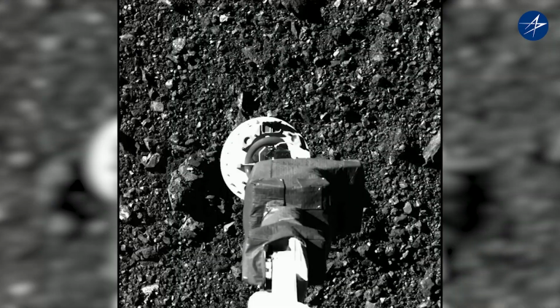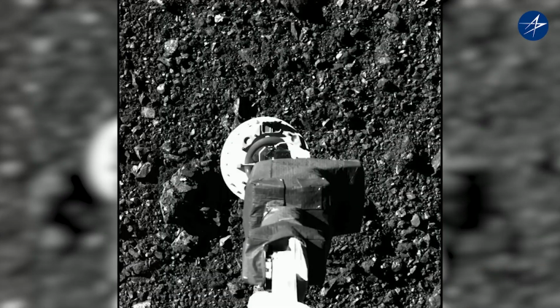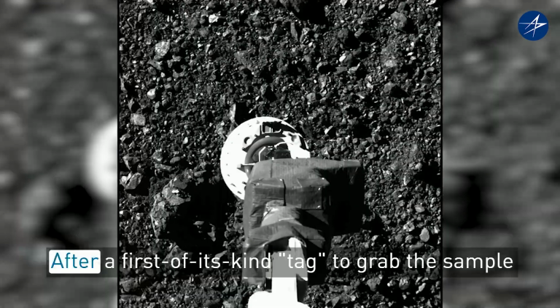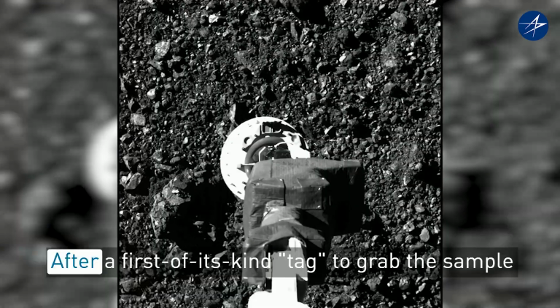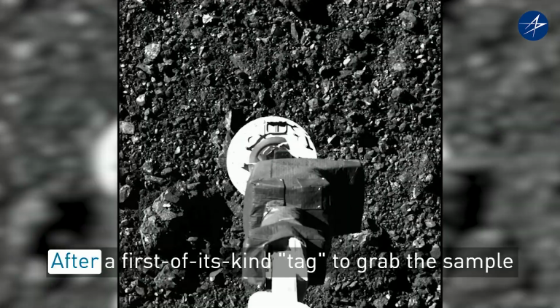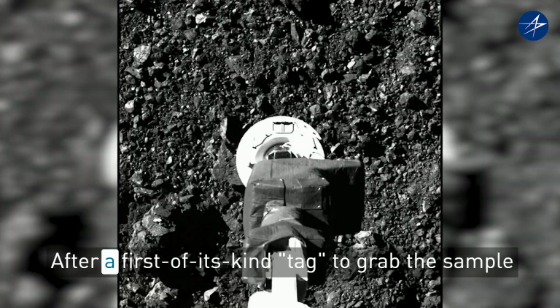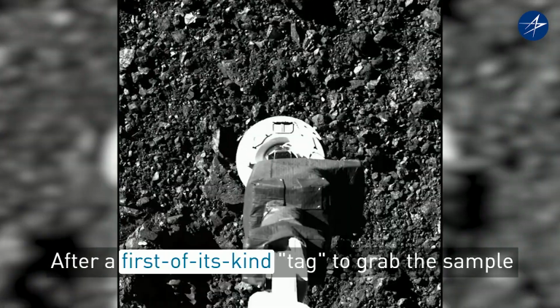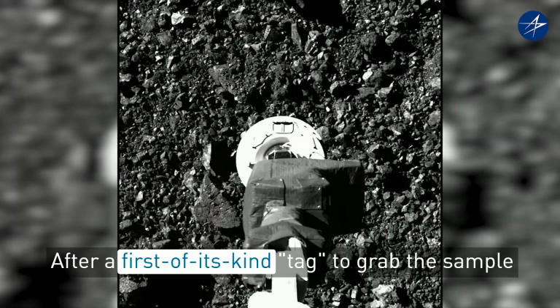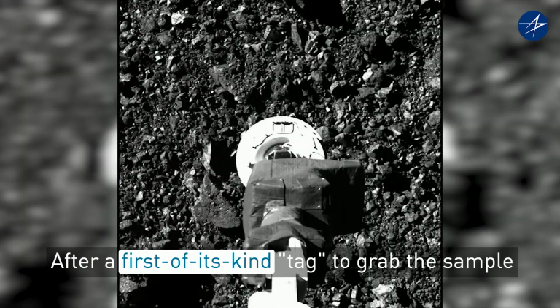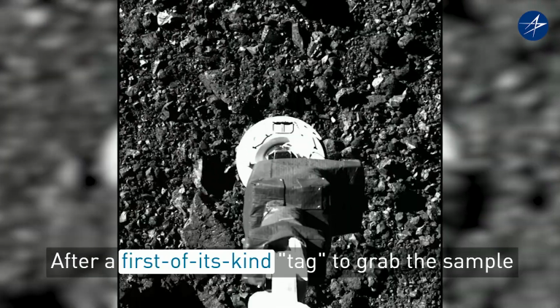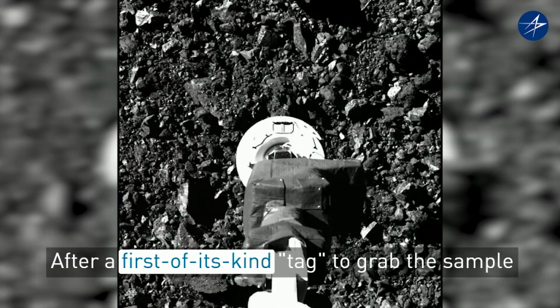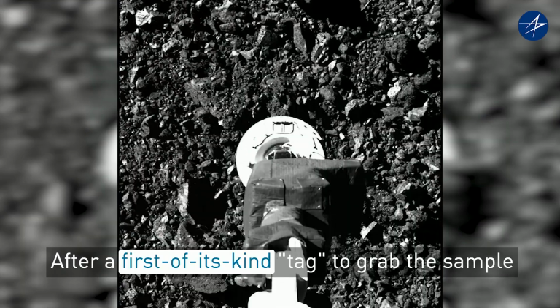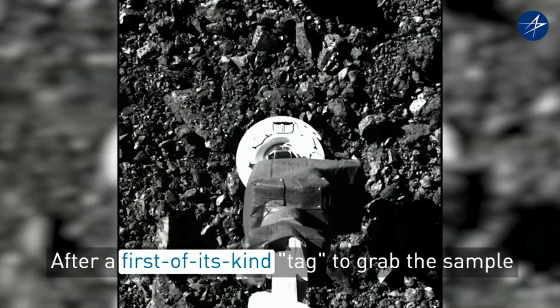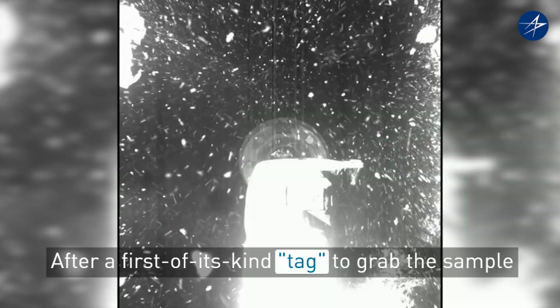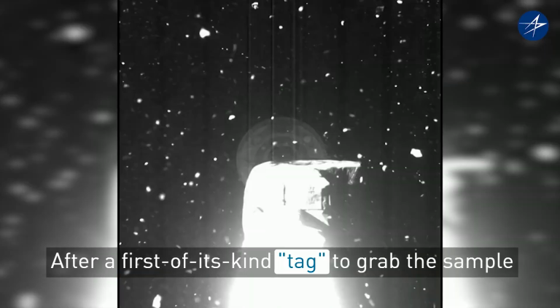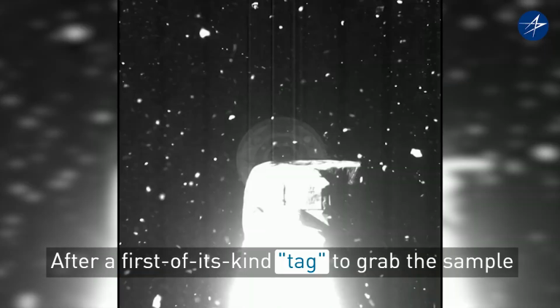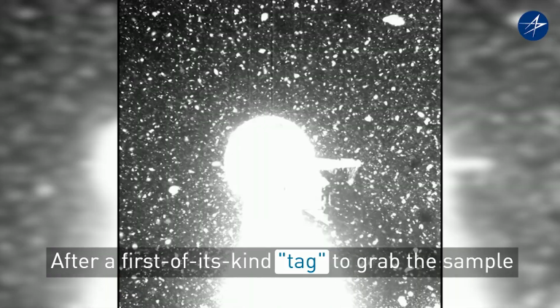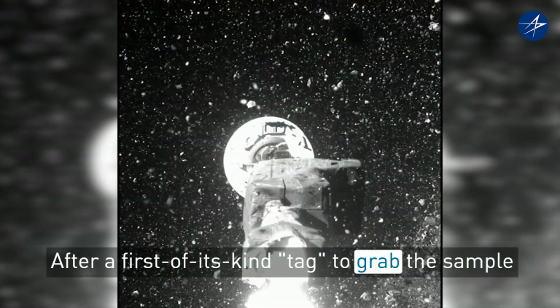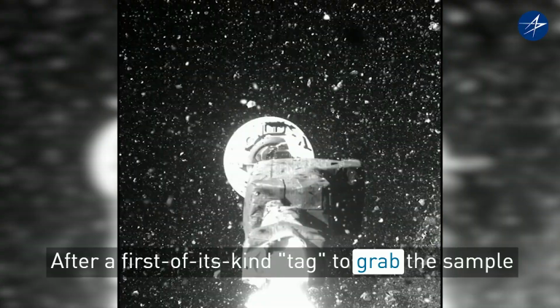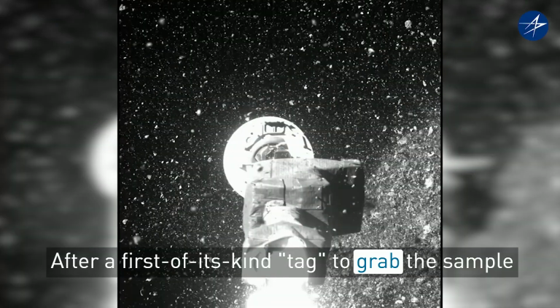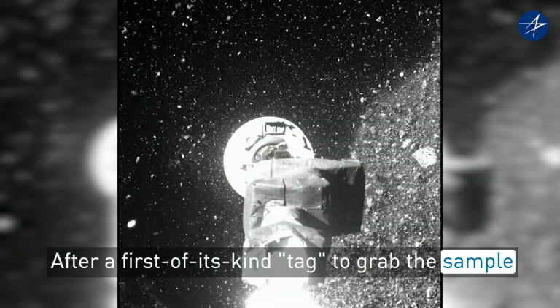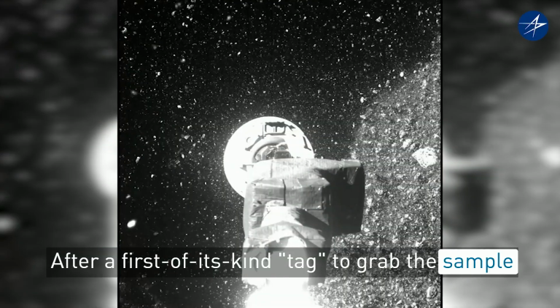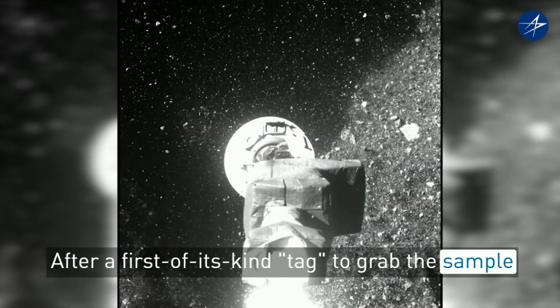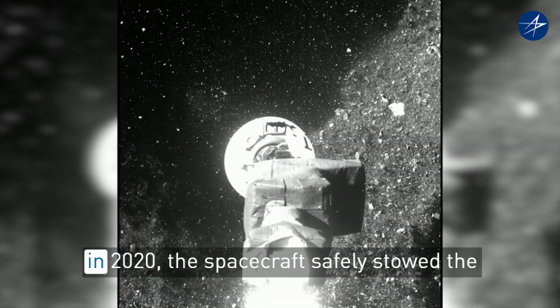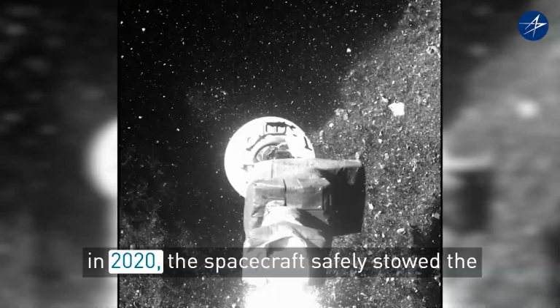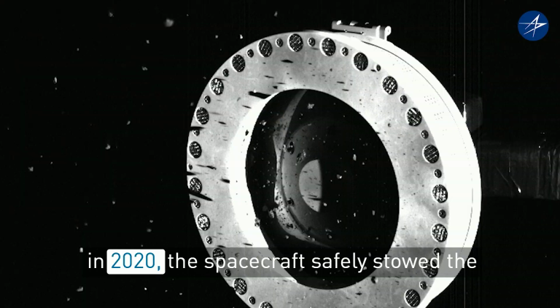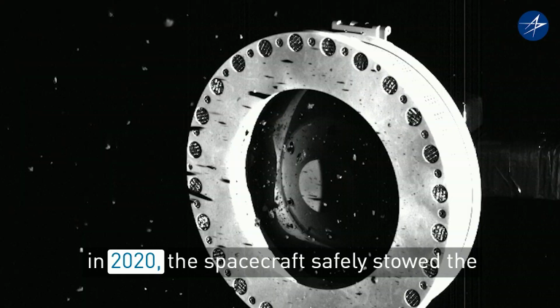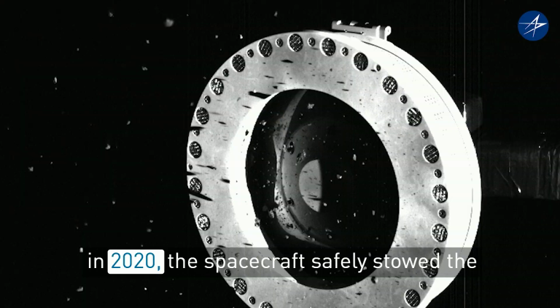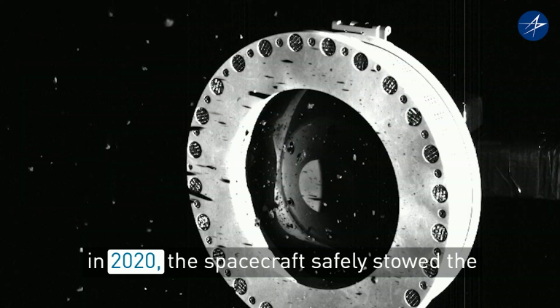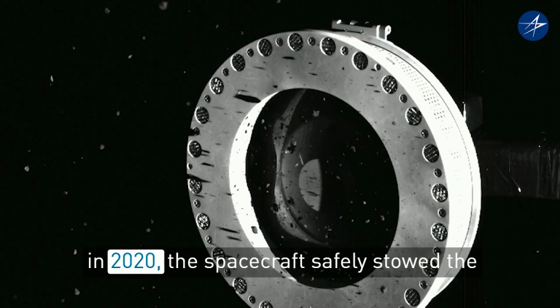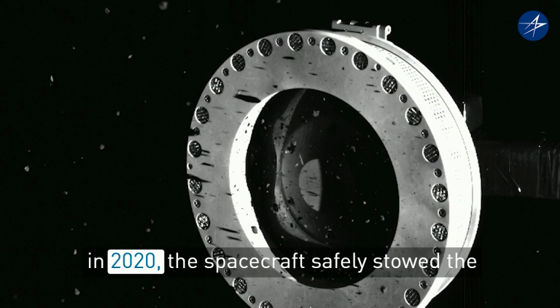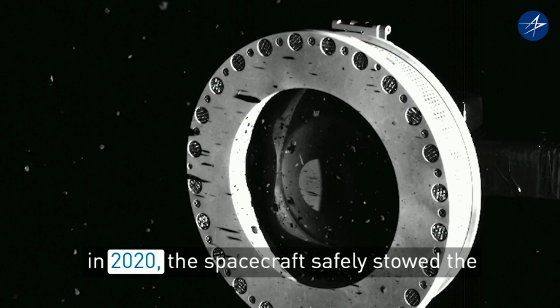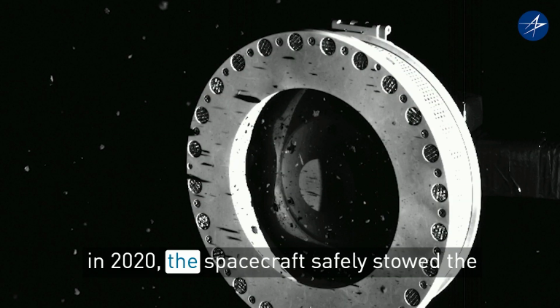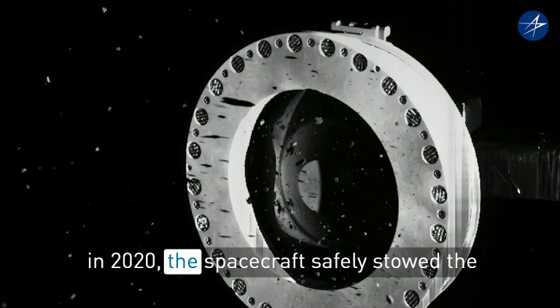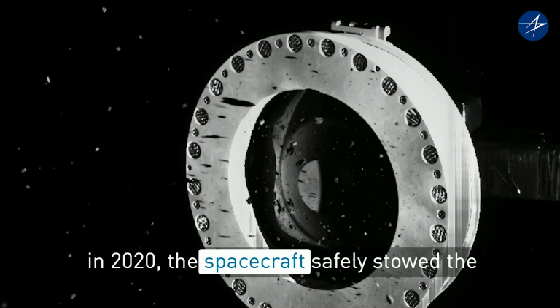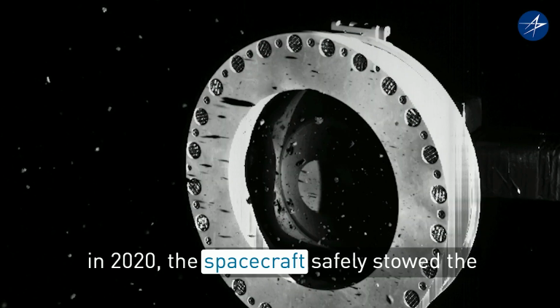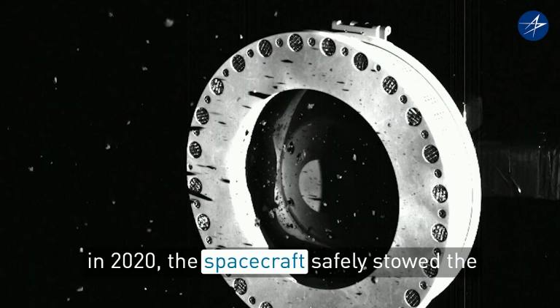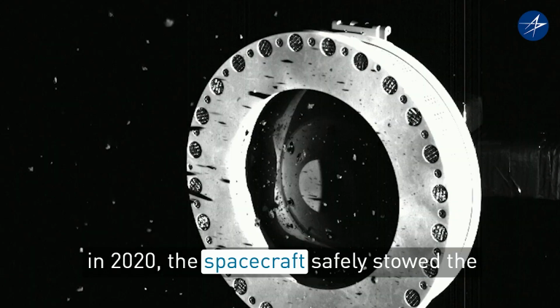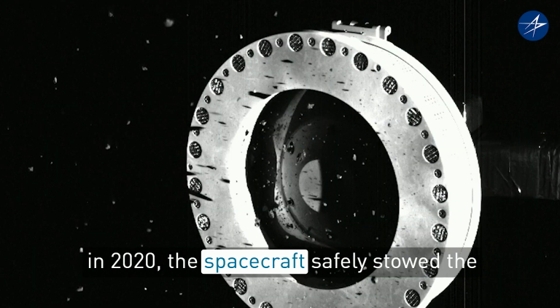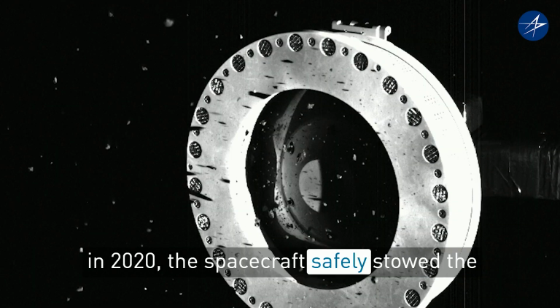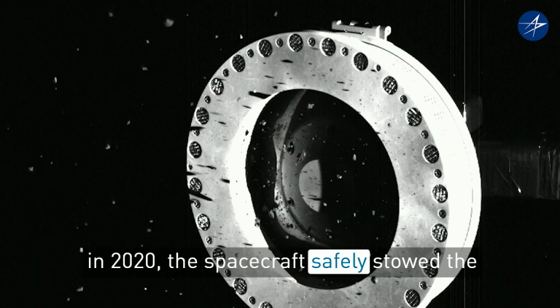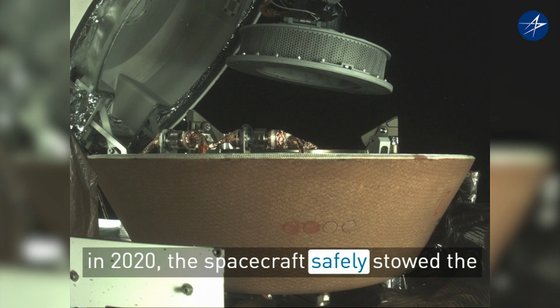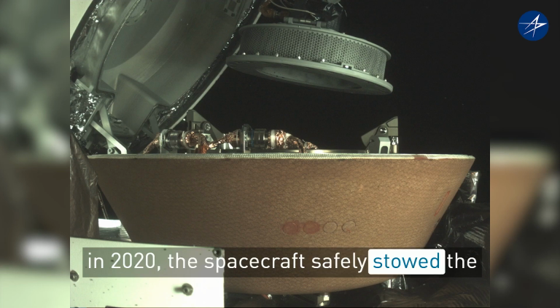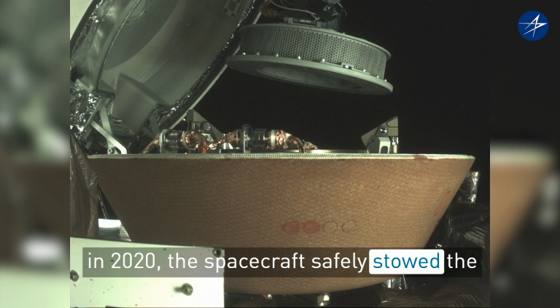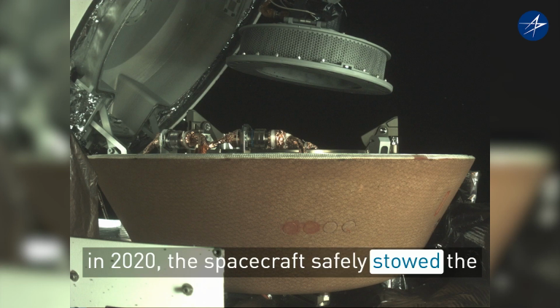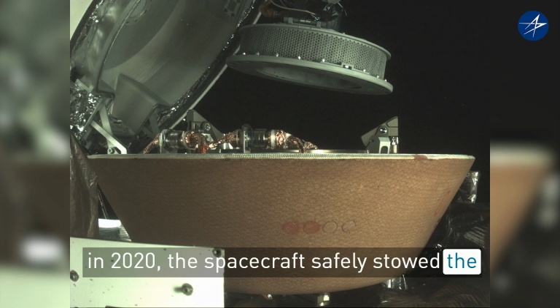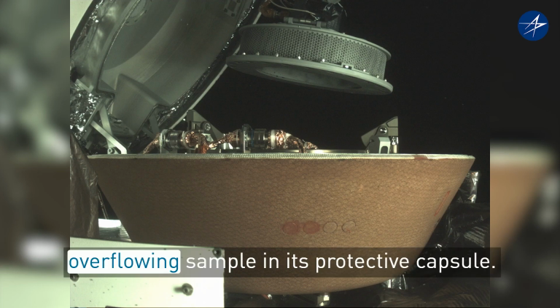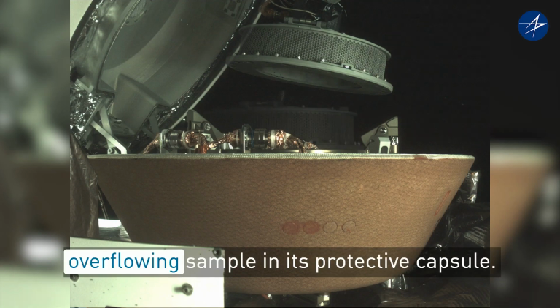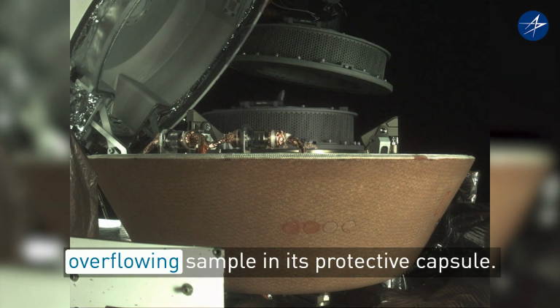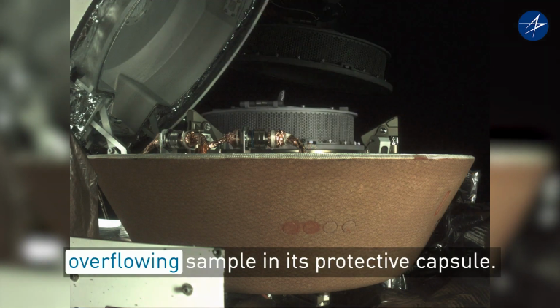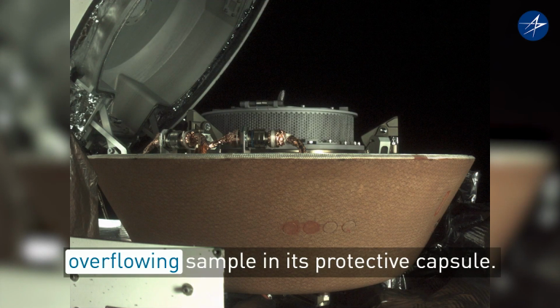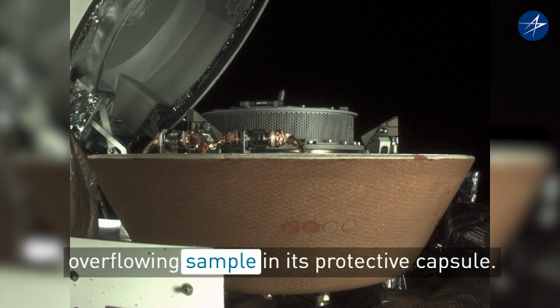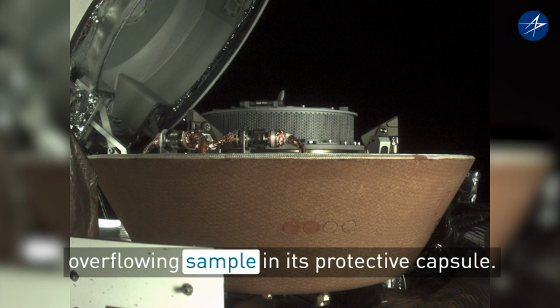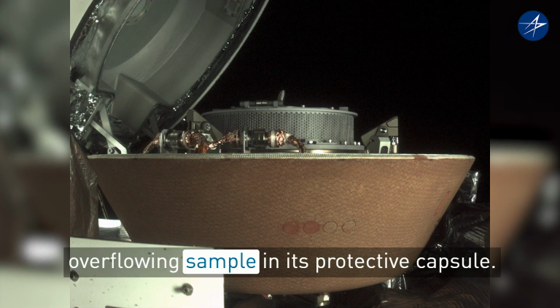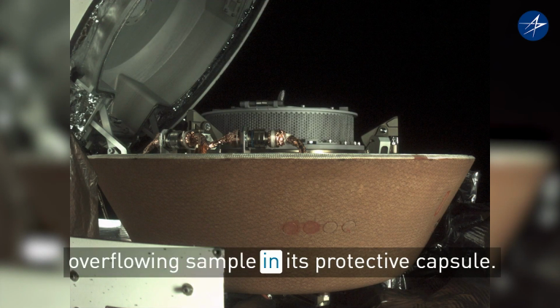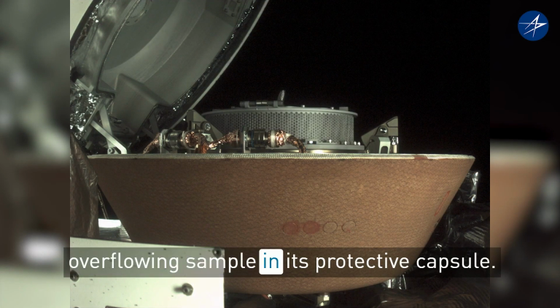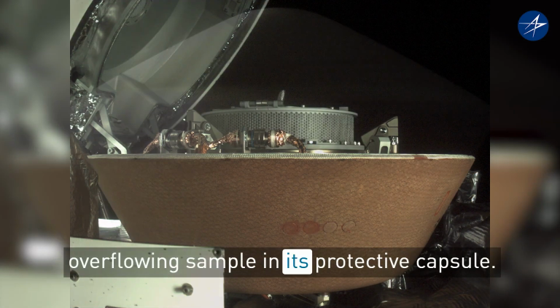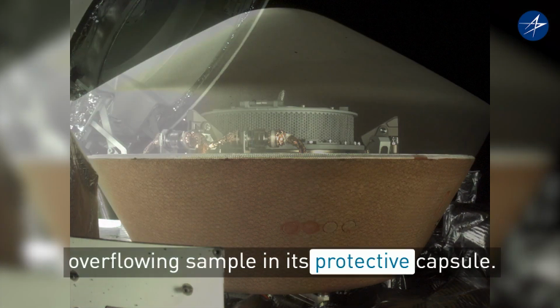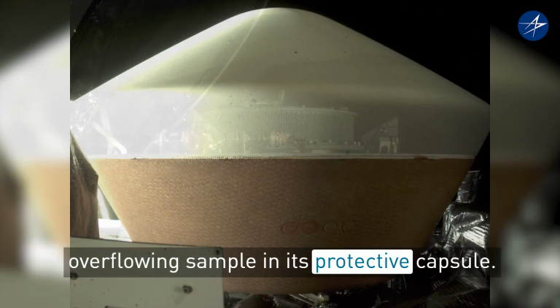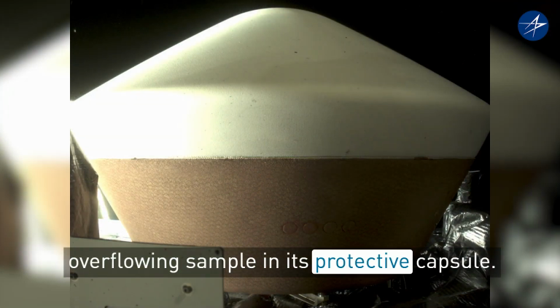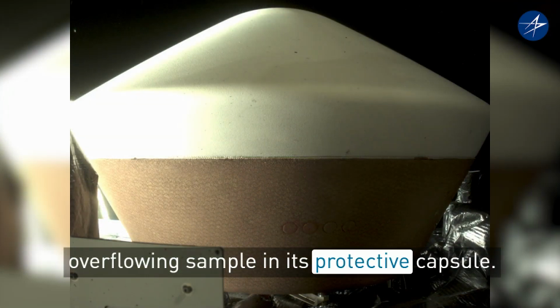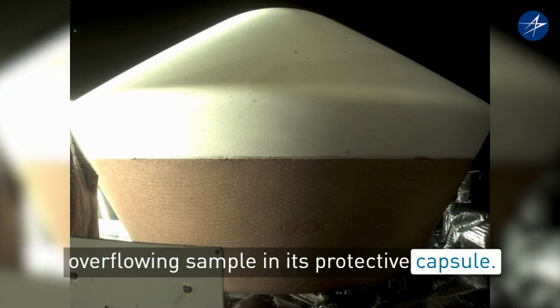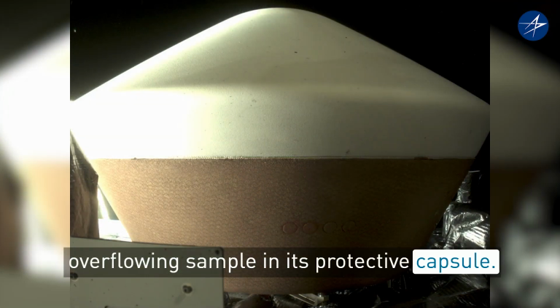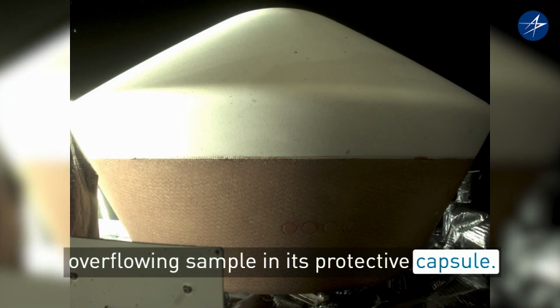After a first-of-its-kind tag to grab the sample in 2020, the spacecraft safely stowed the overflowing sample in its protective capsule.